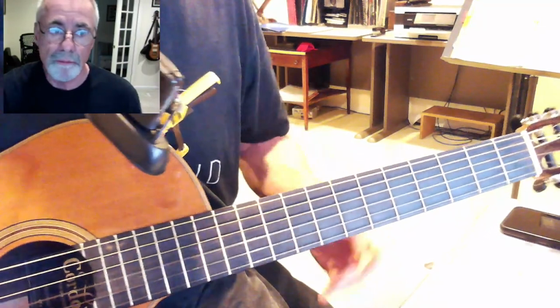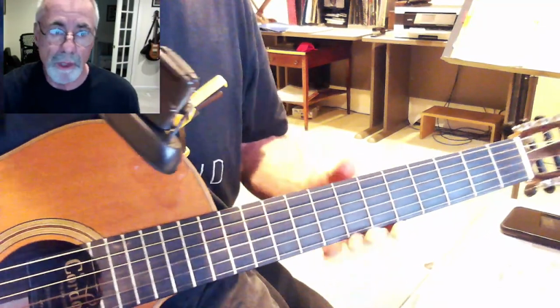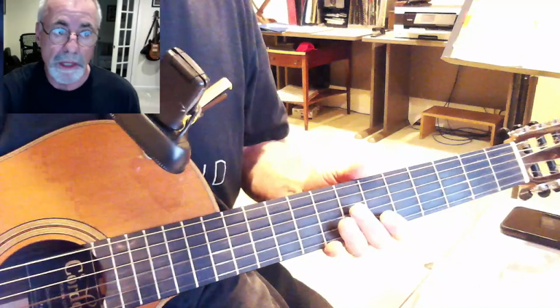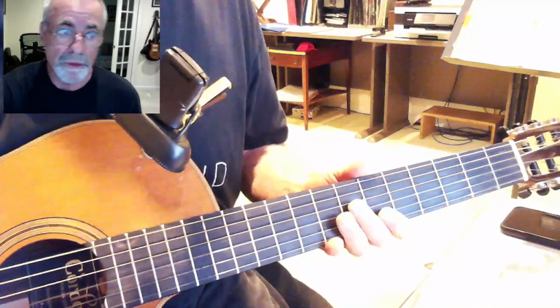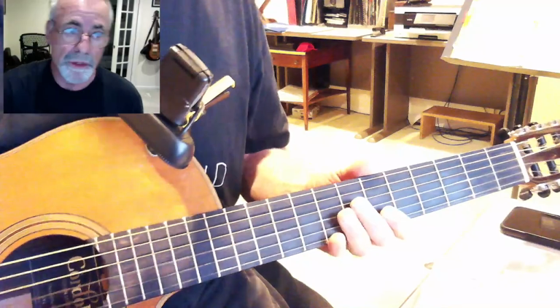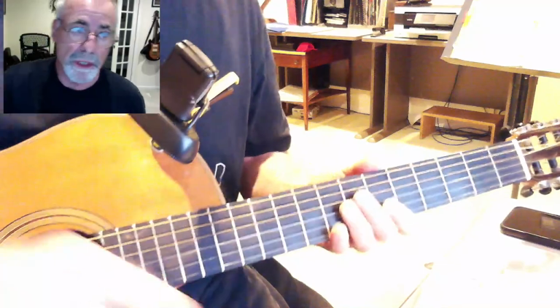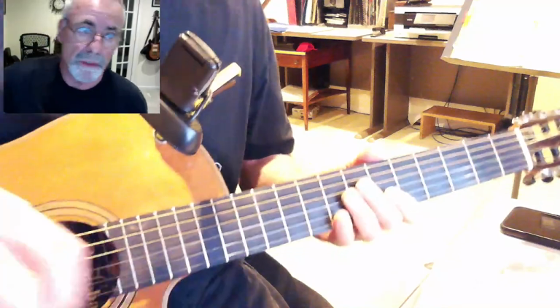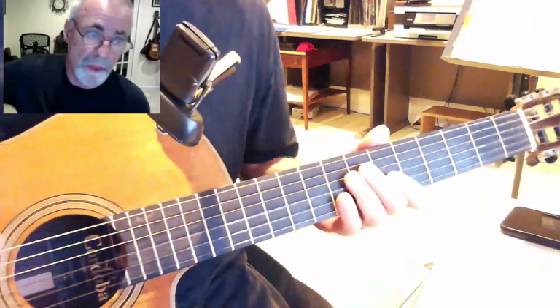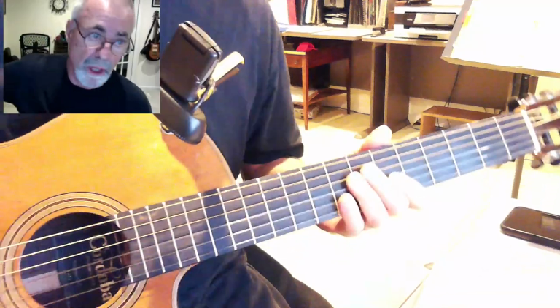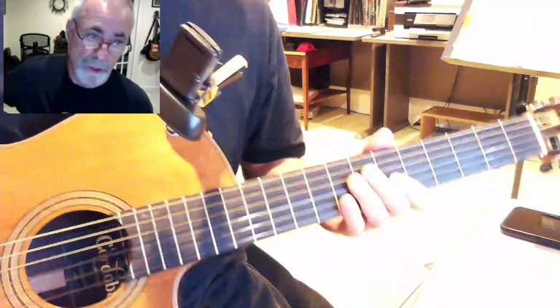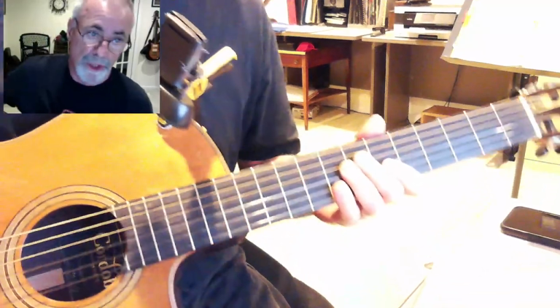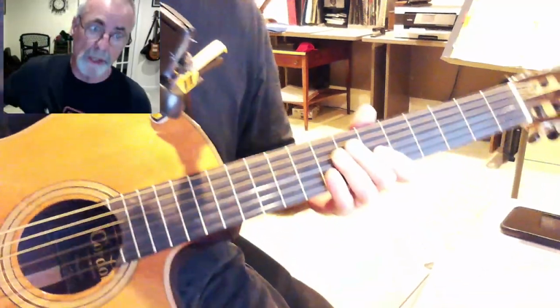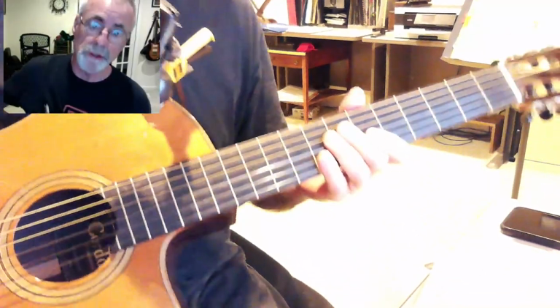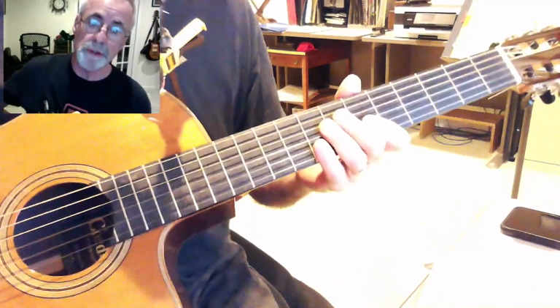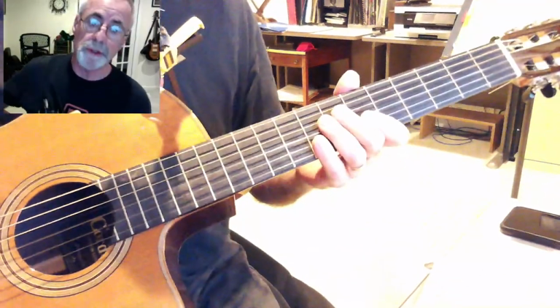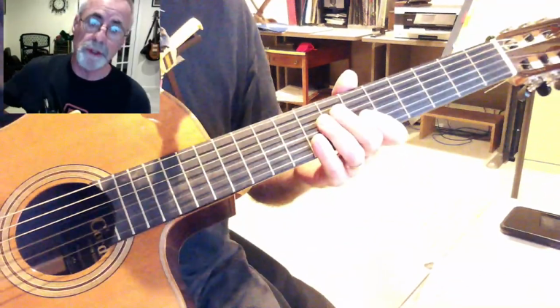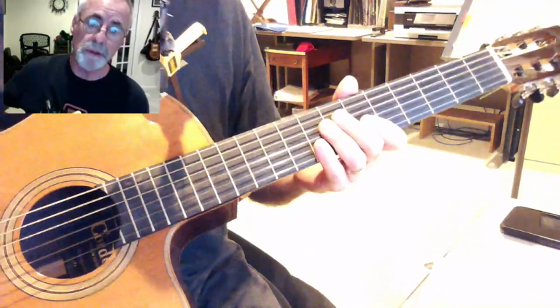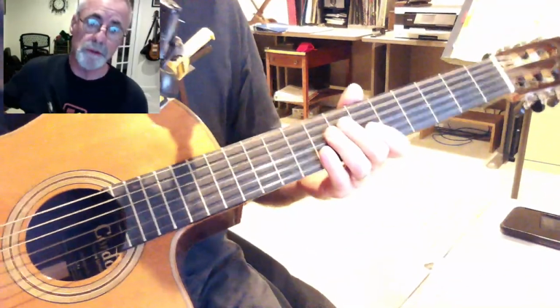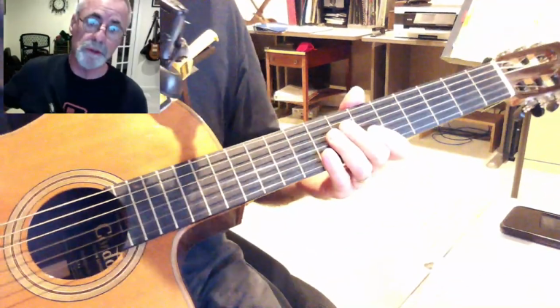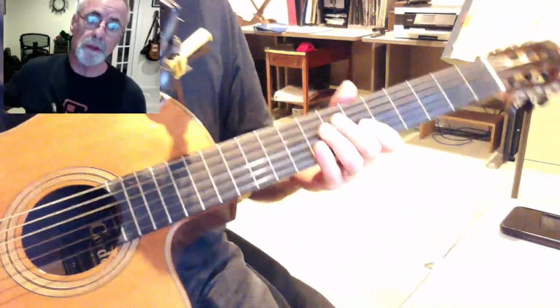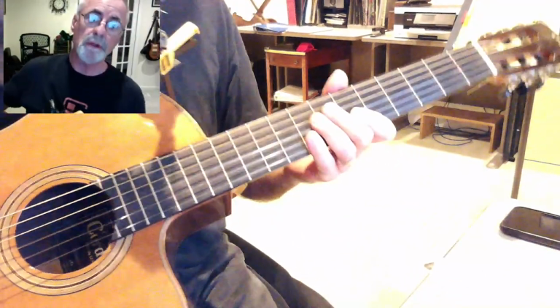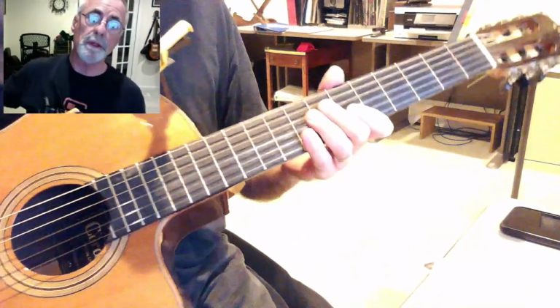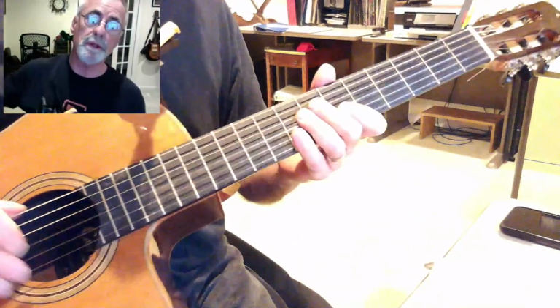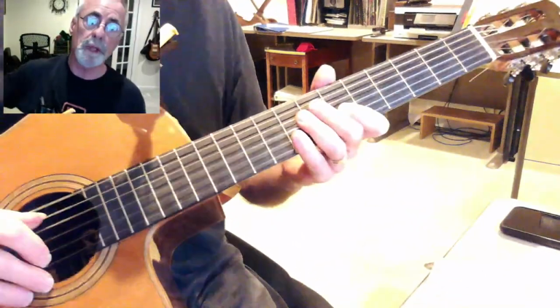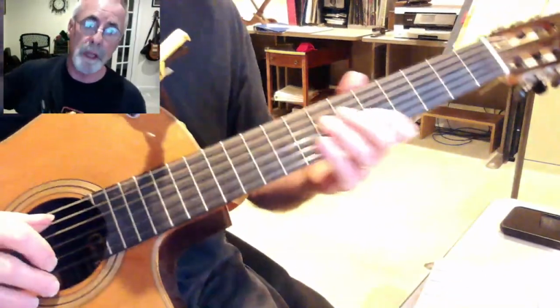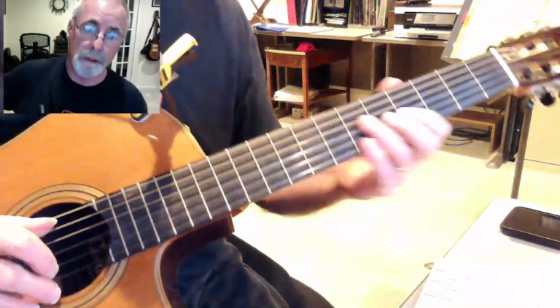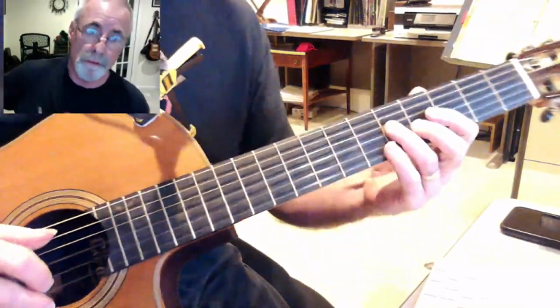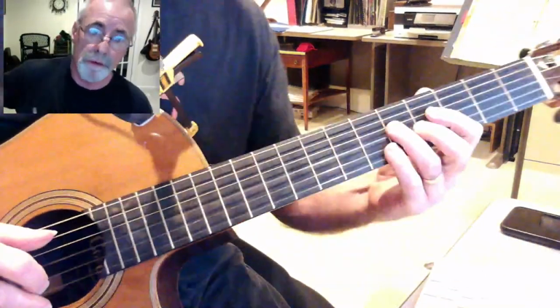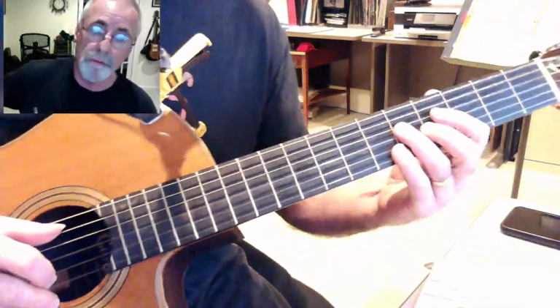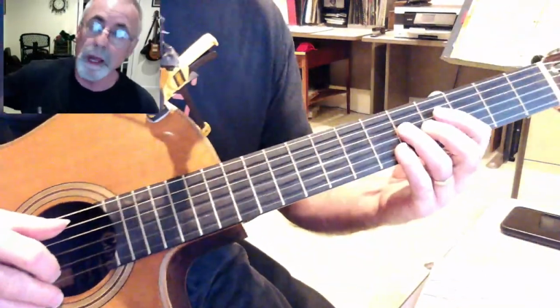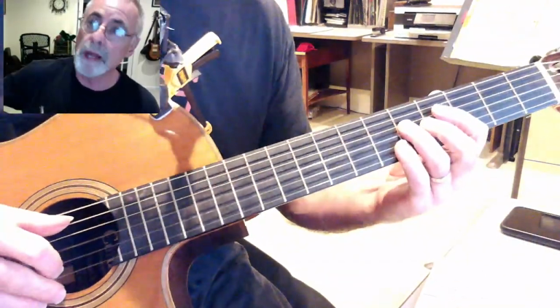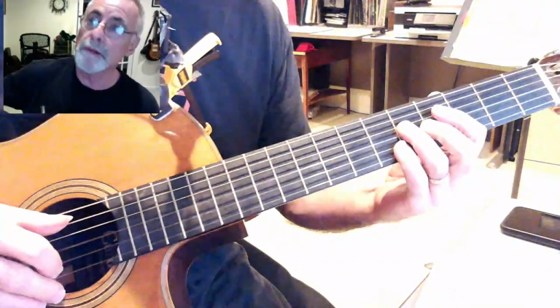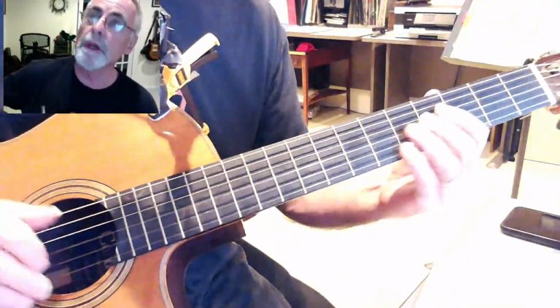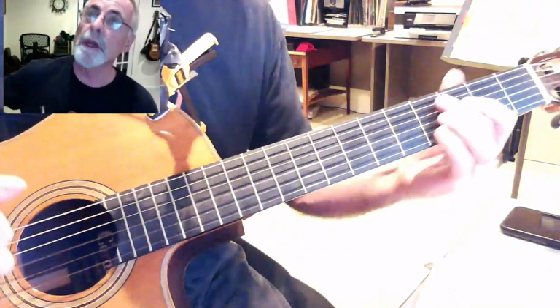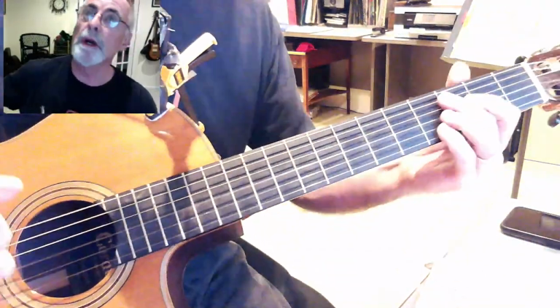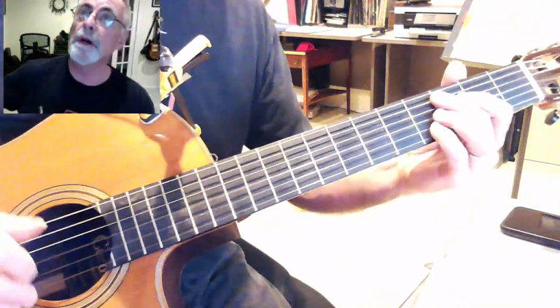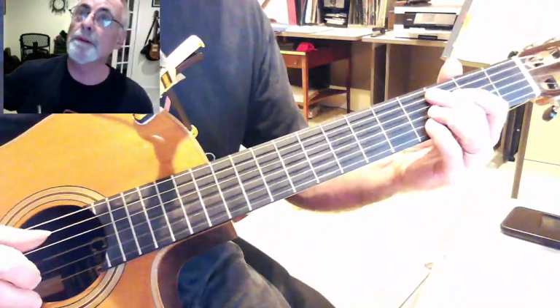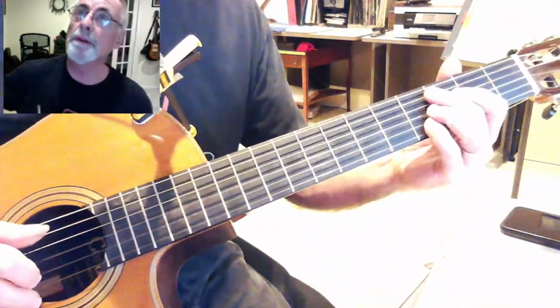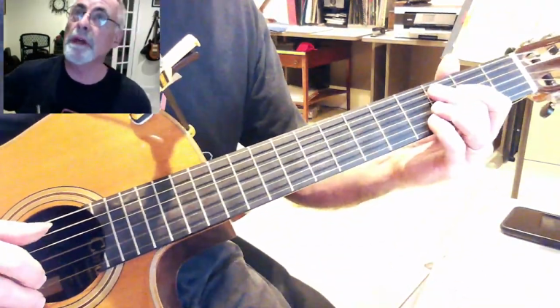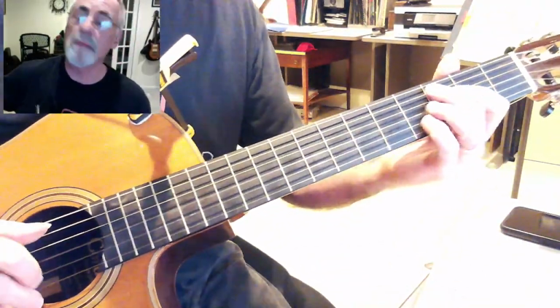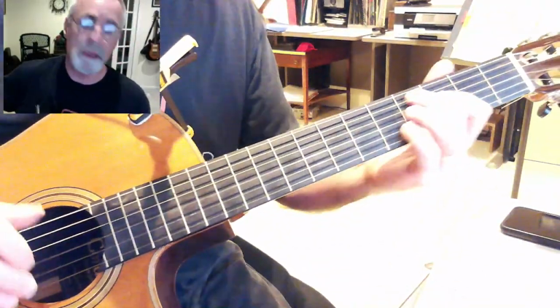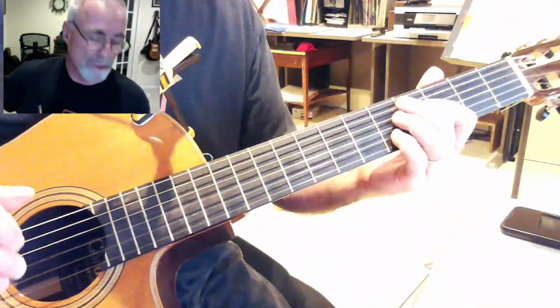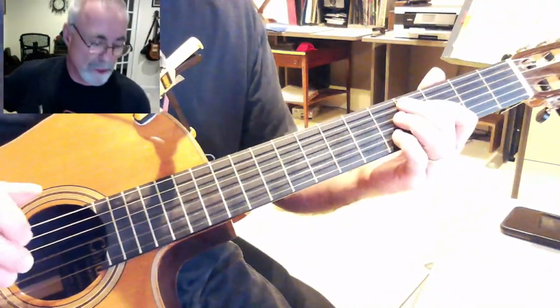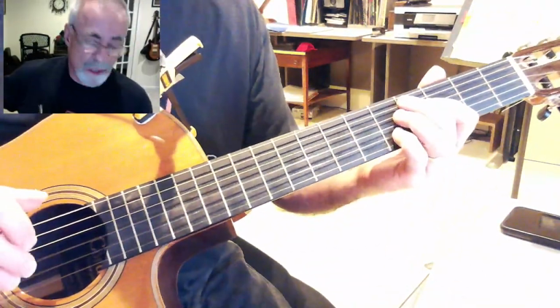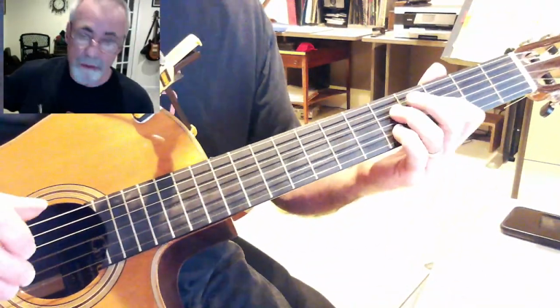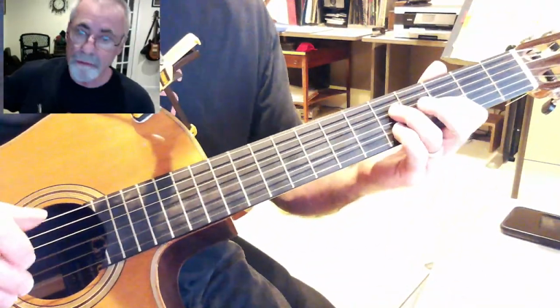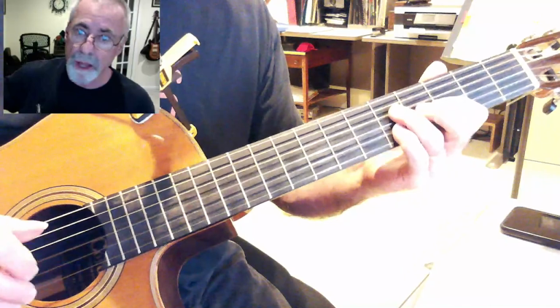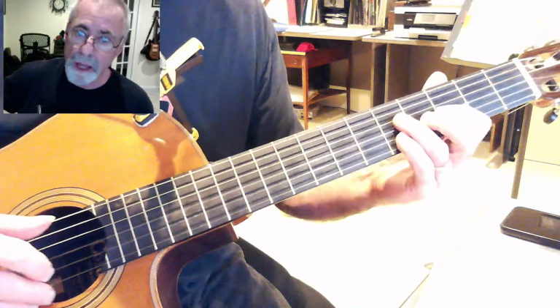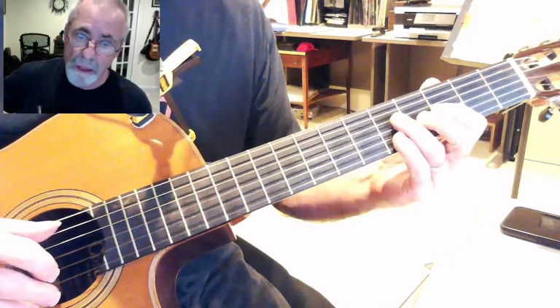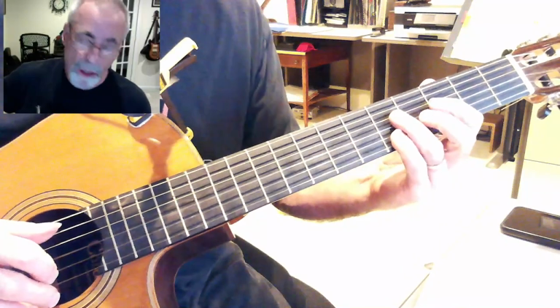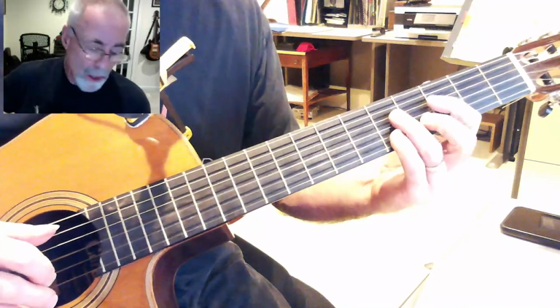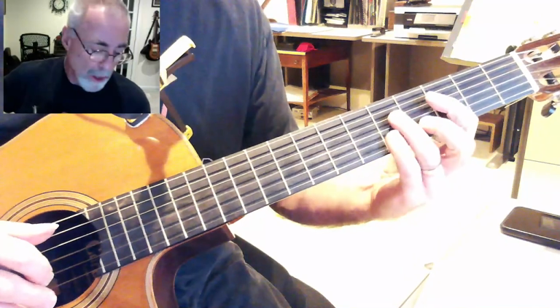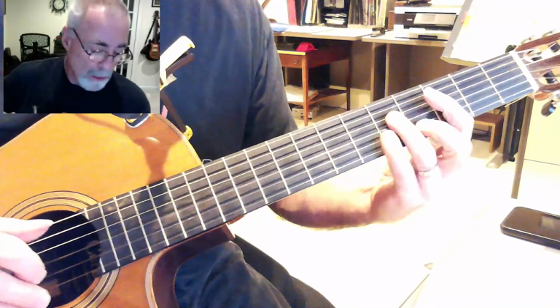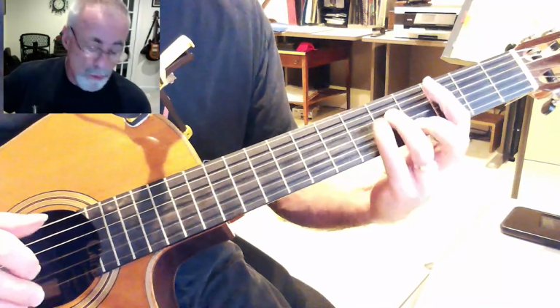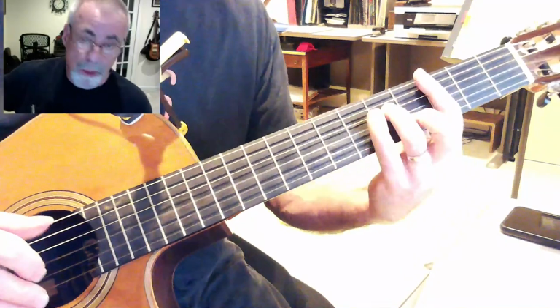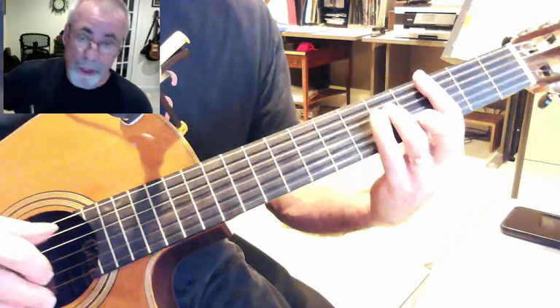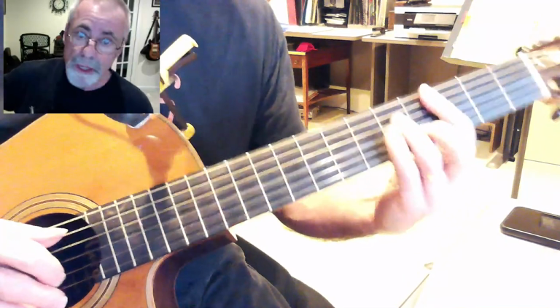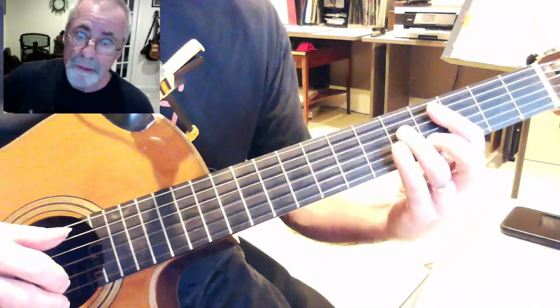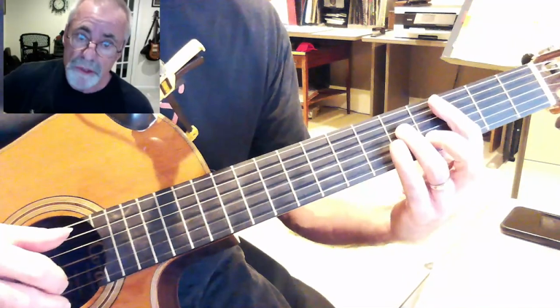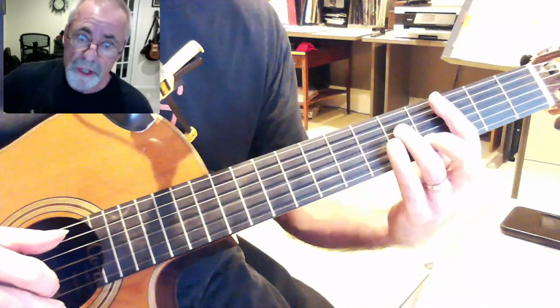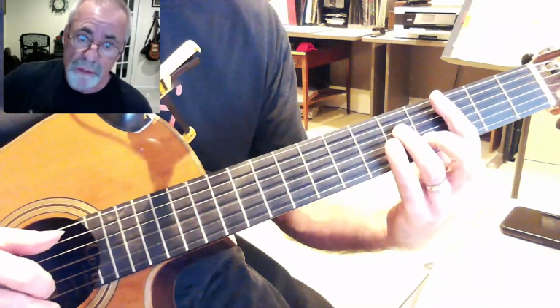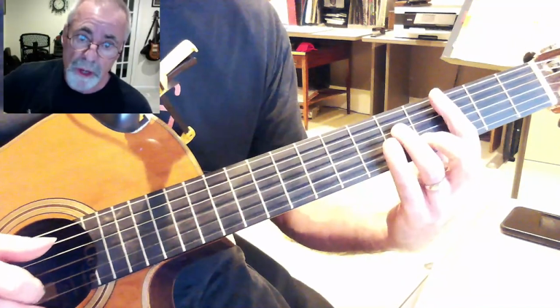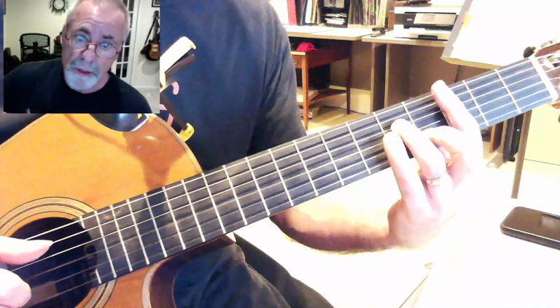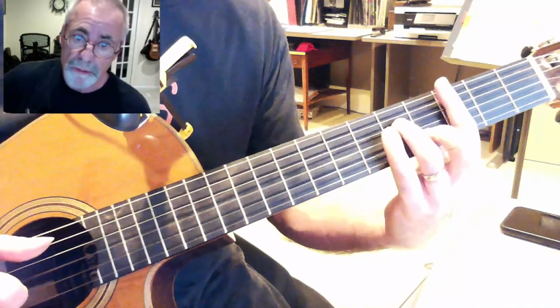Interesting changes here. It's three flats, so that makes it an E-flat, starting in C-minor.